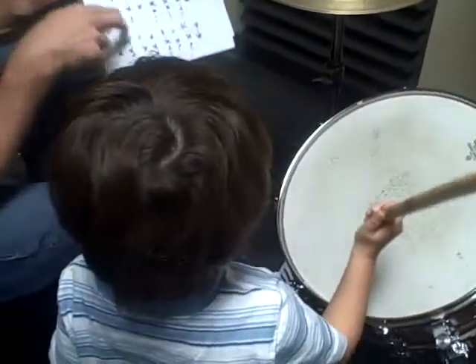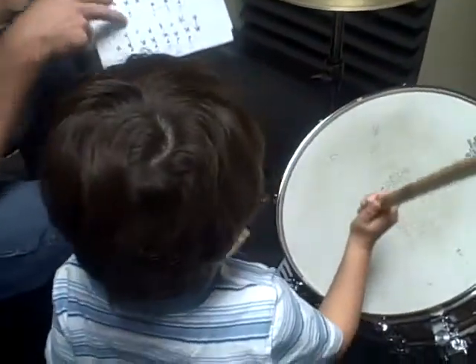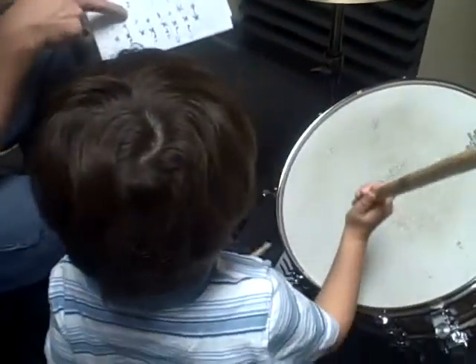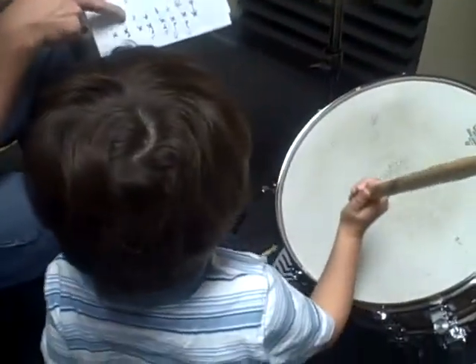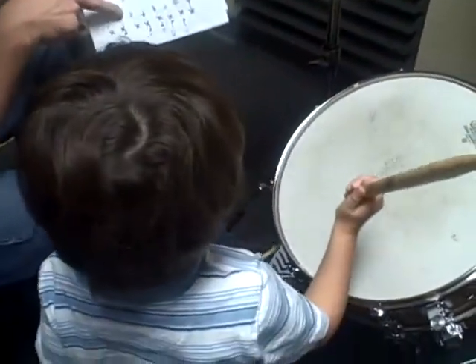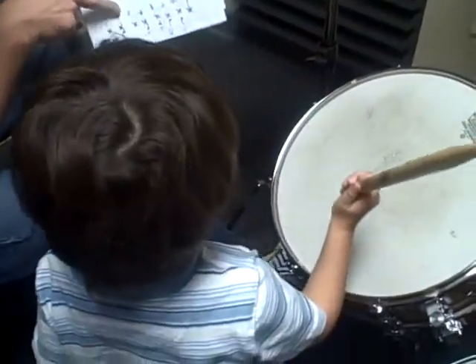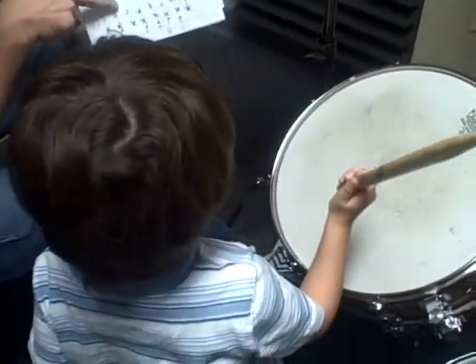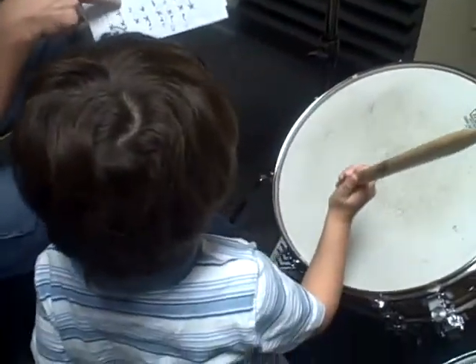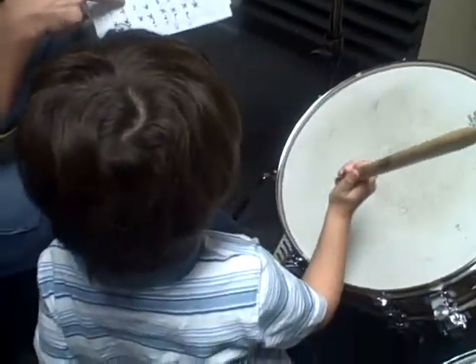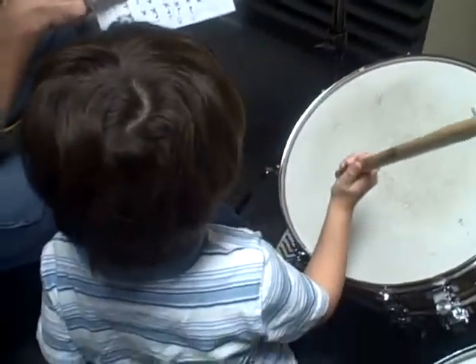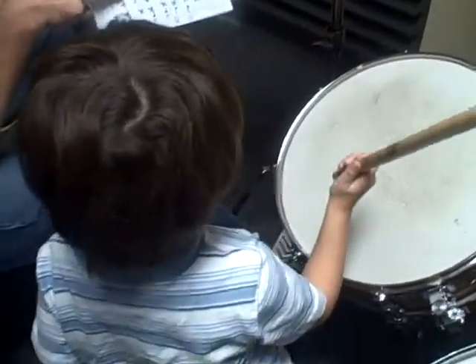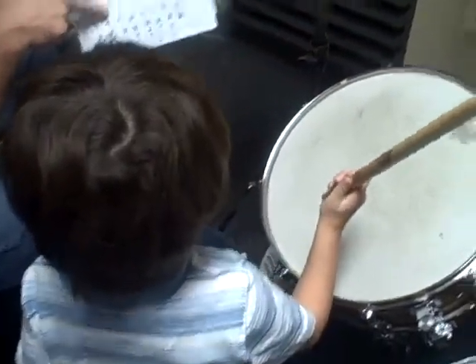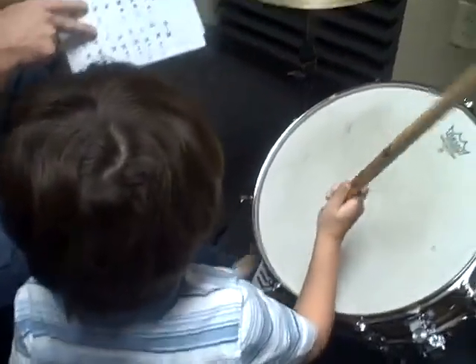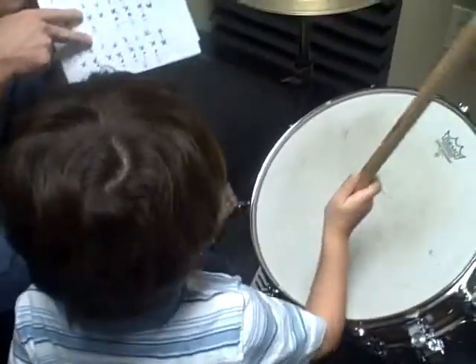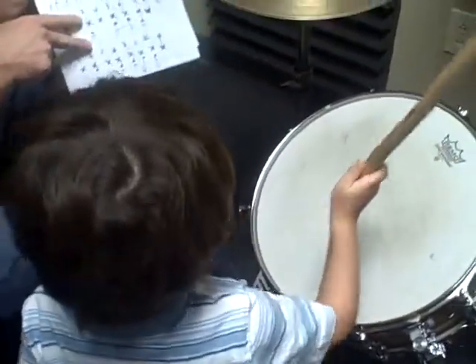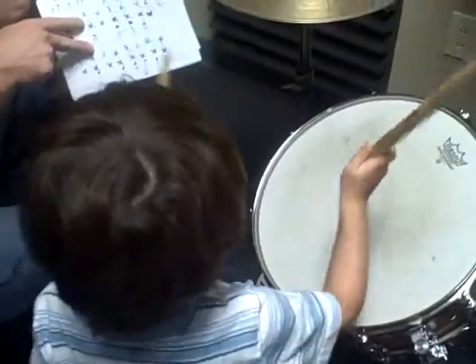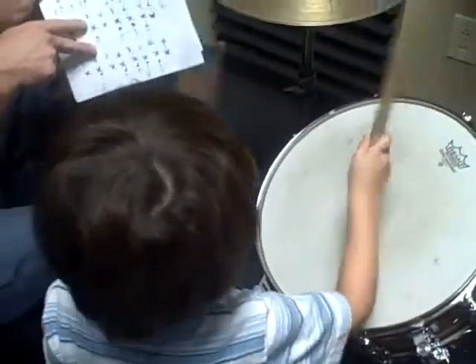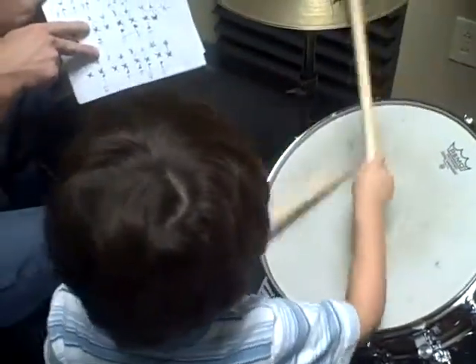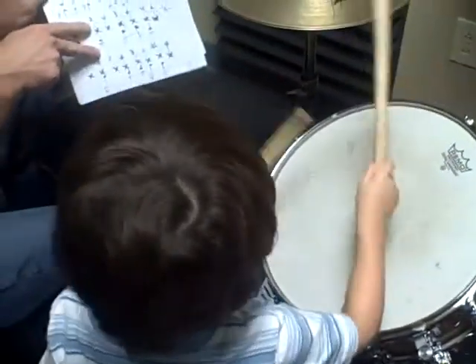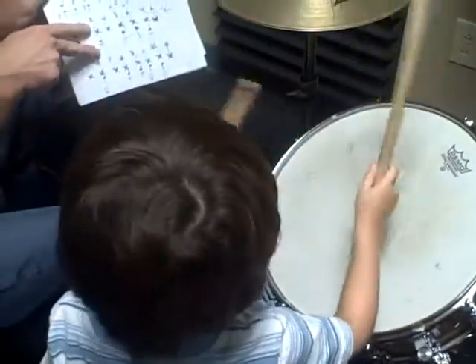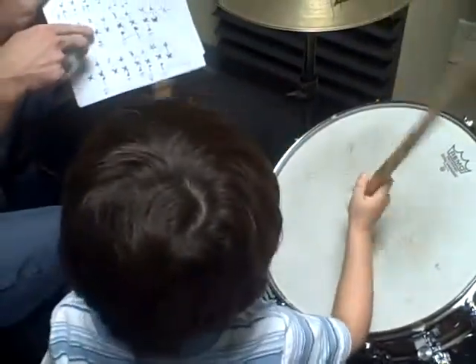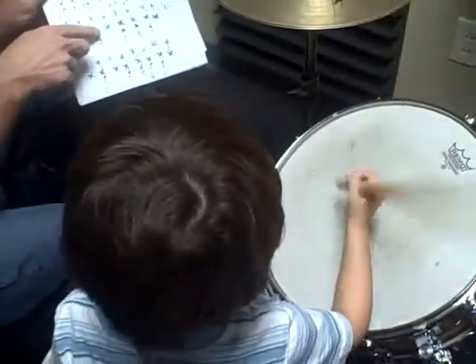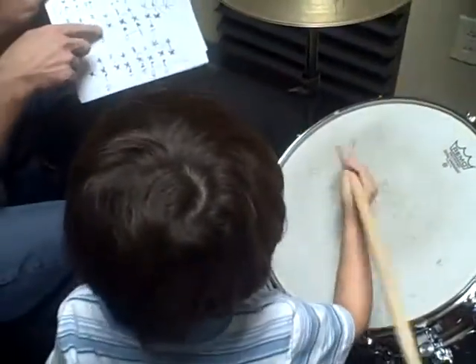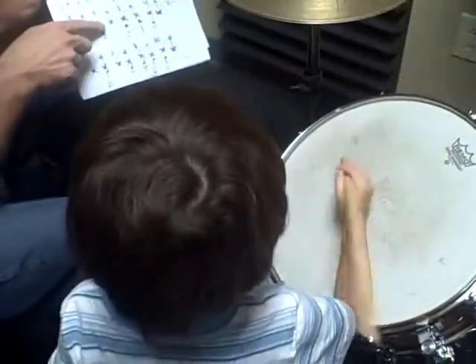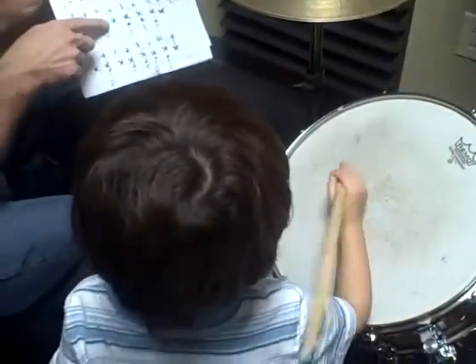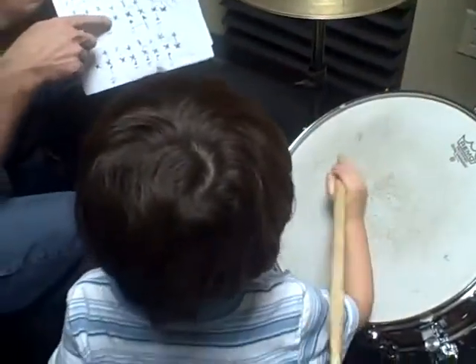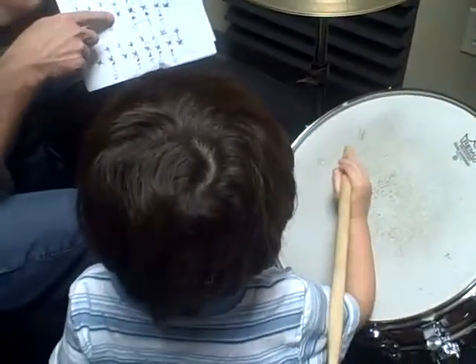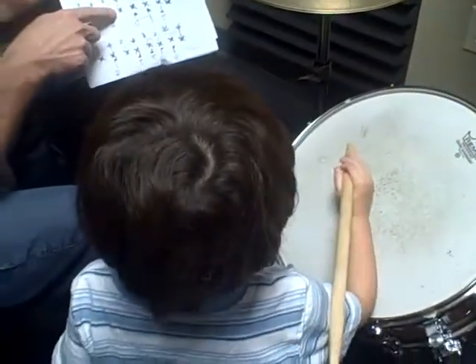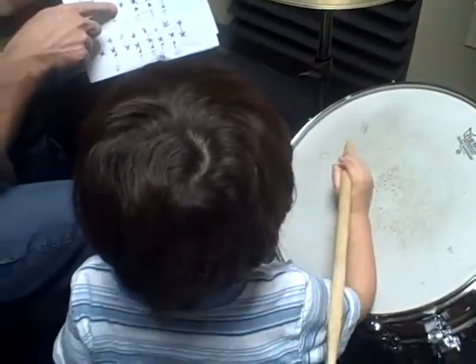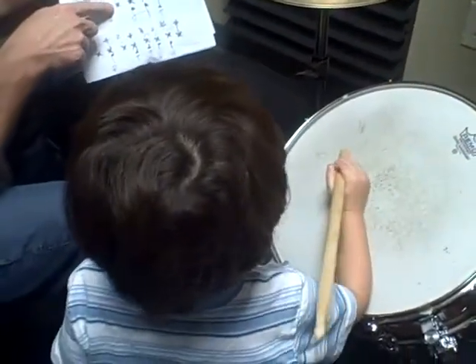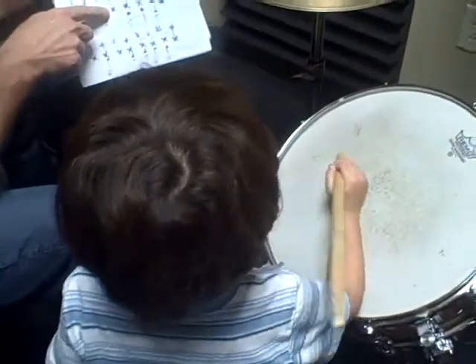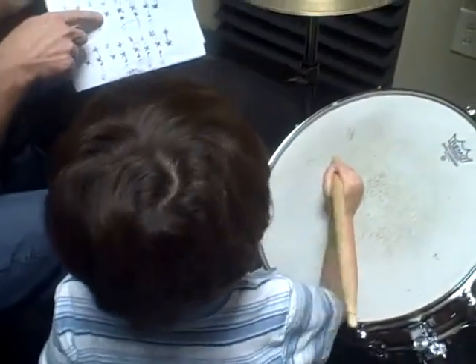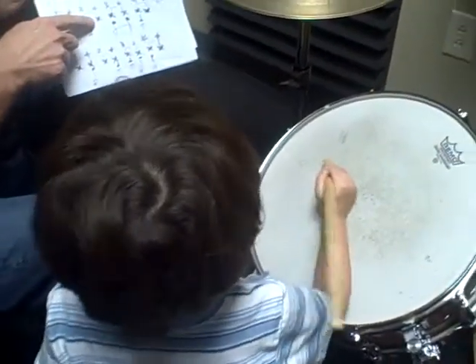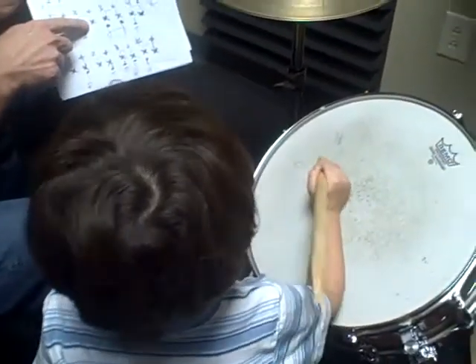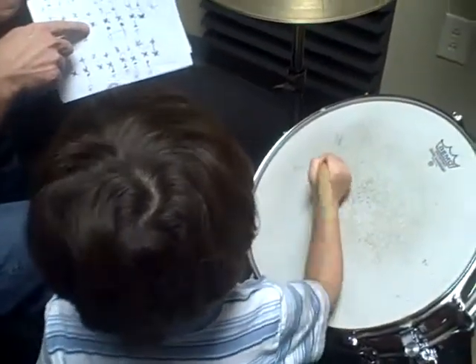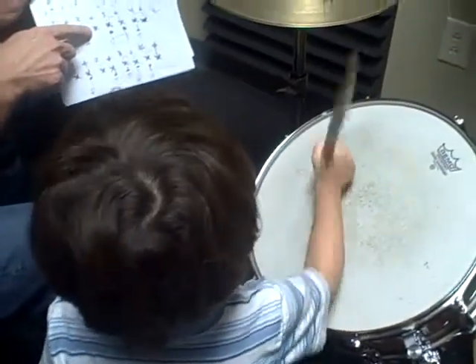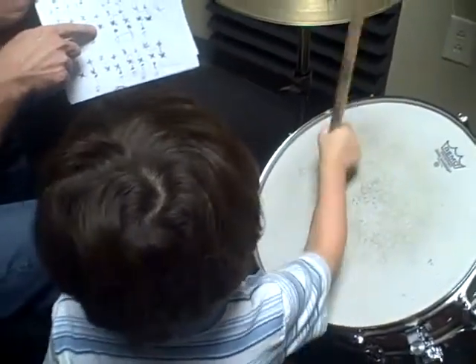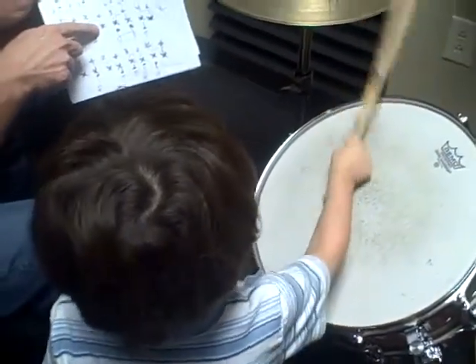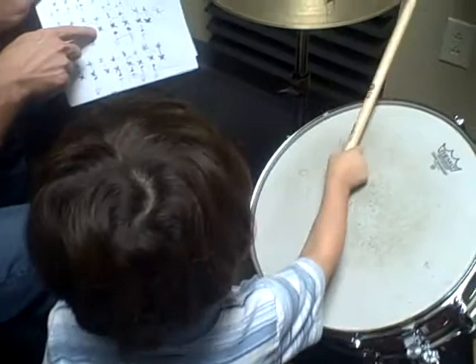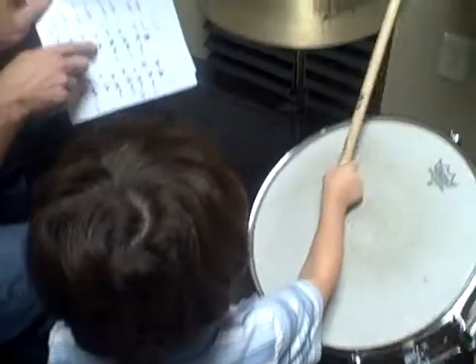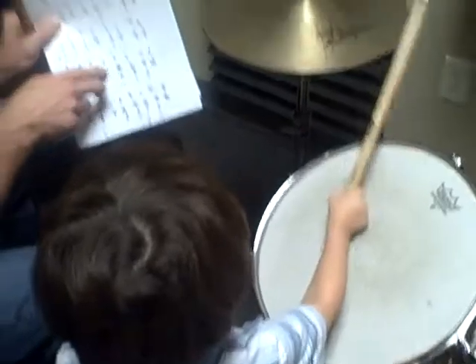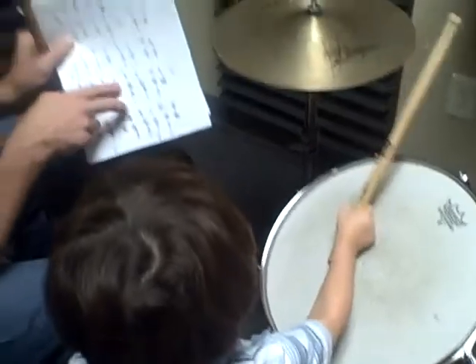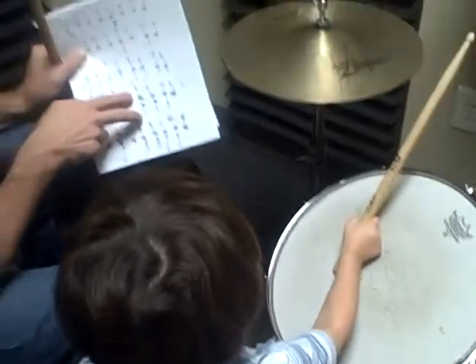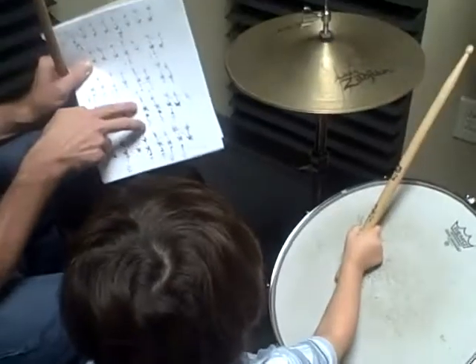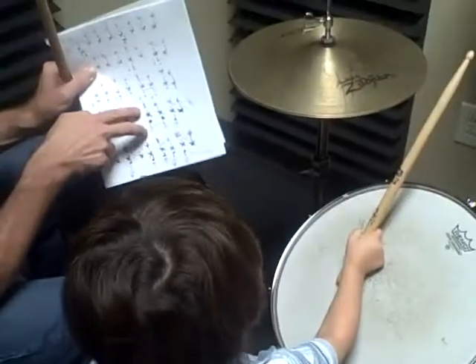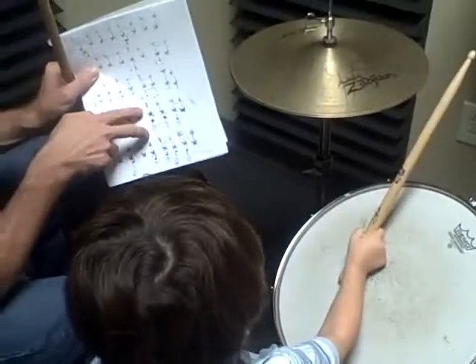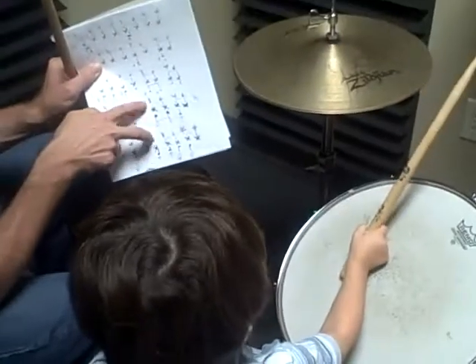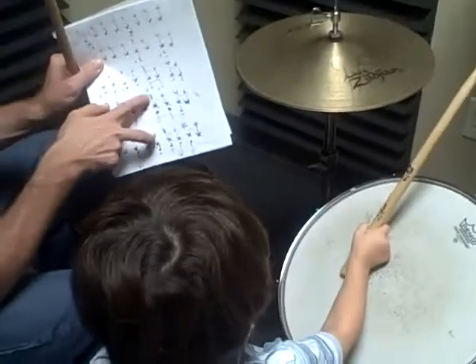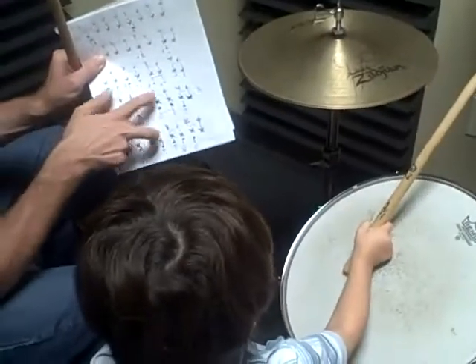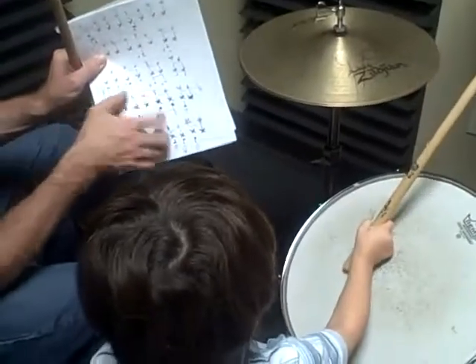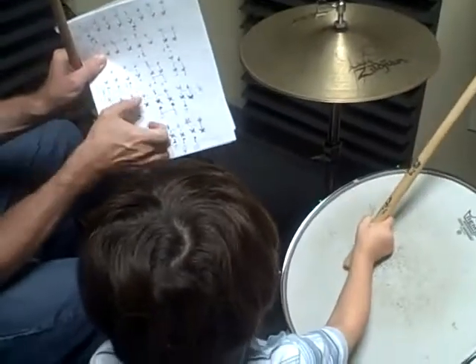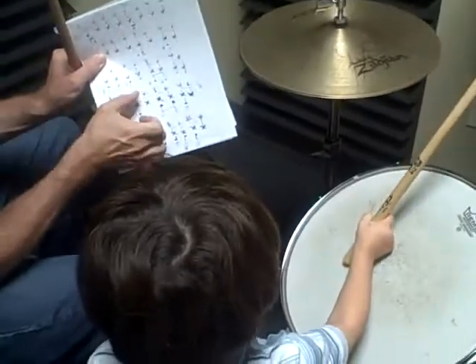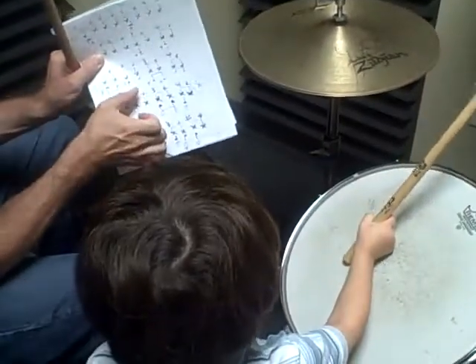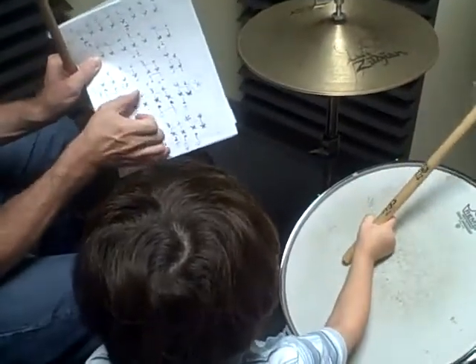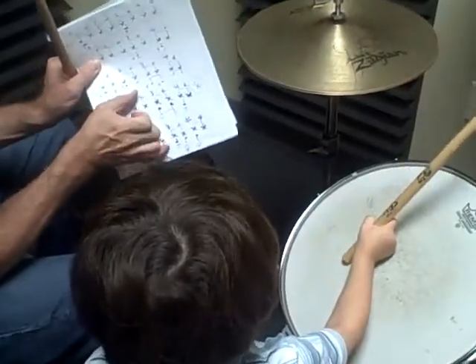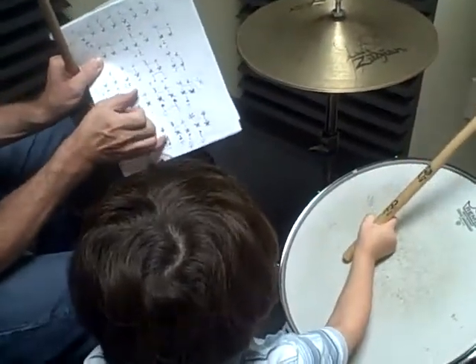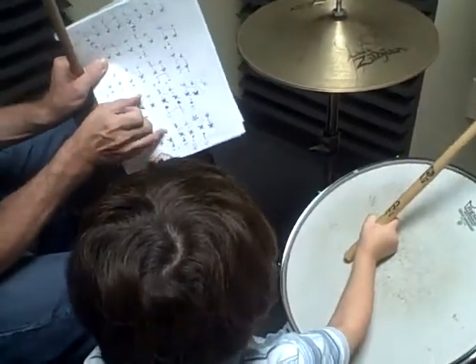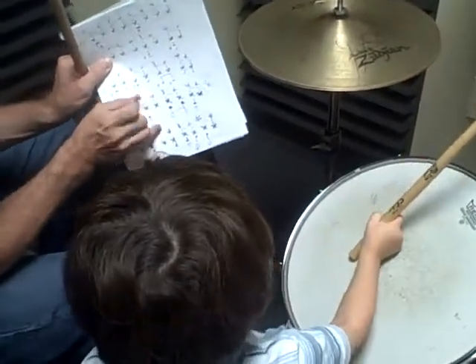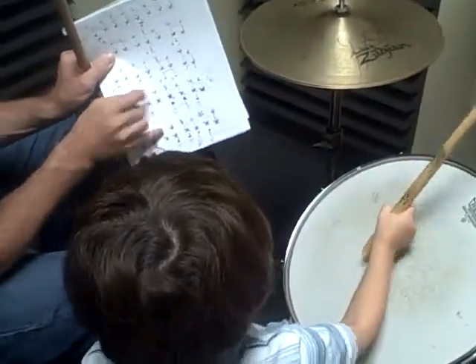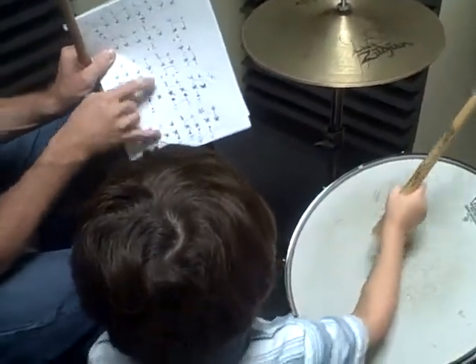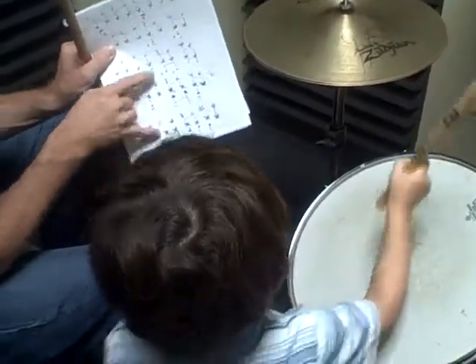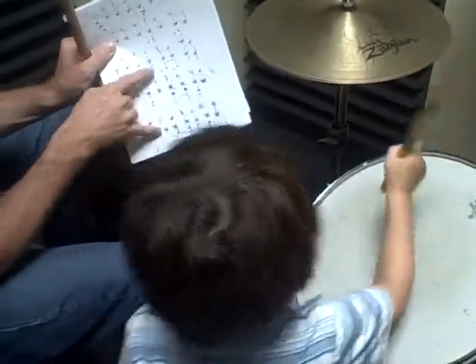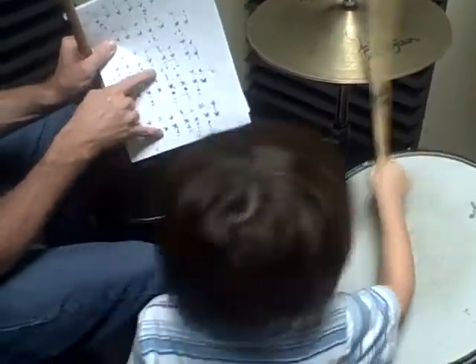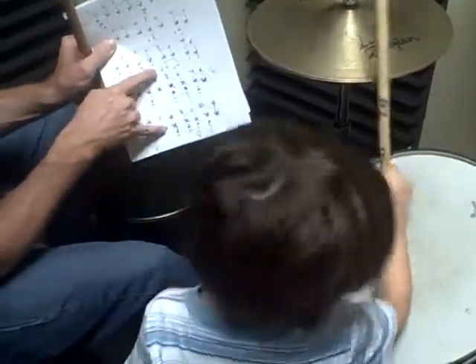And then two is the hi-hat and snare. And then three is going to be the bass drum and hi-hat.